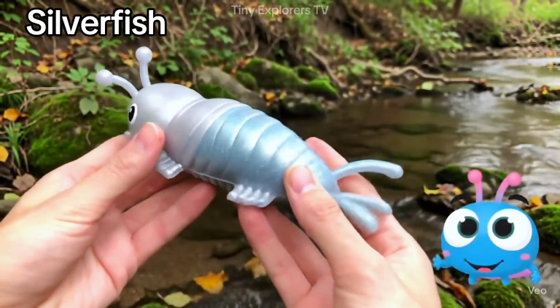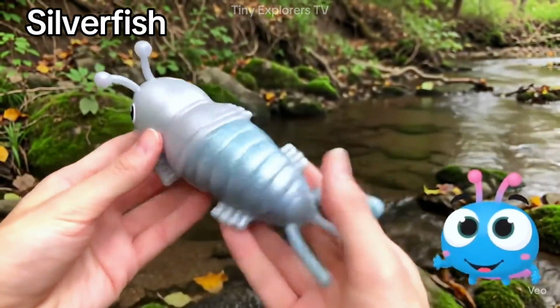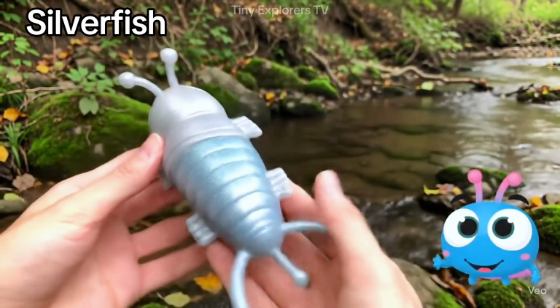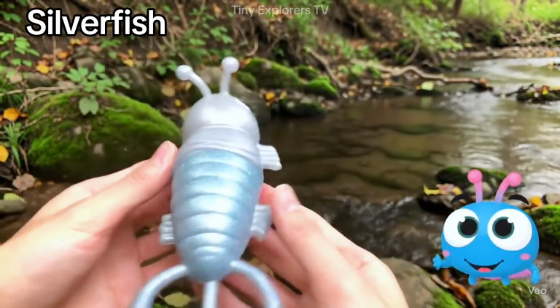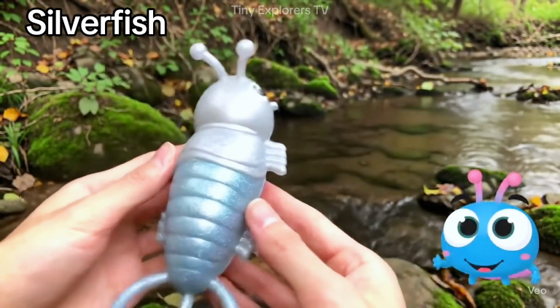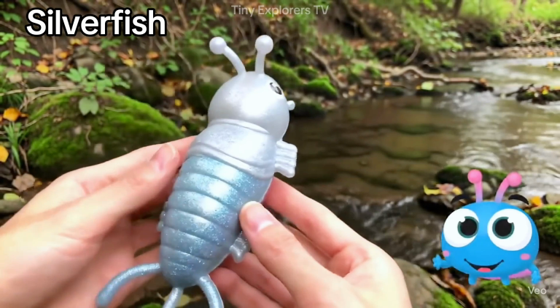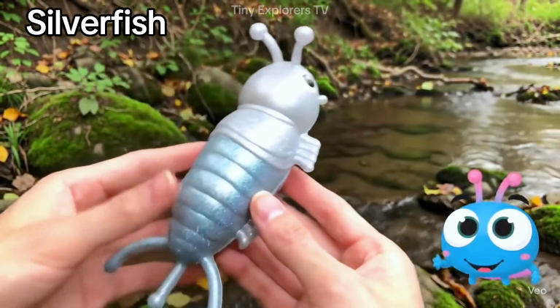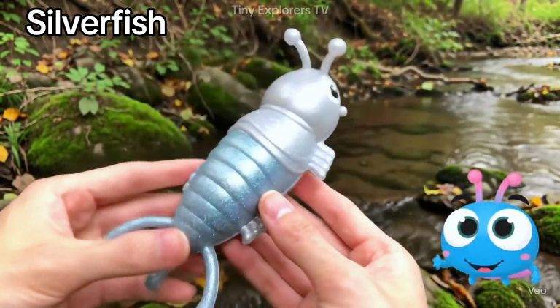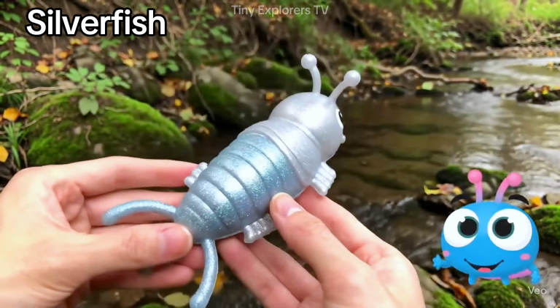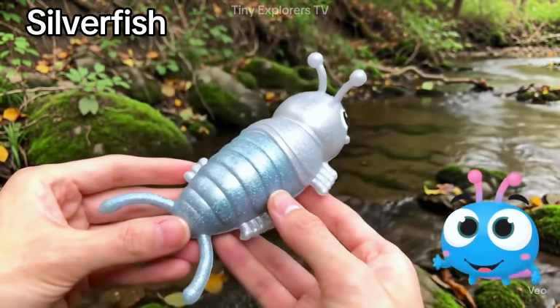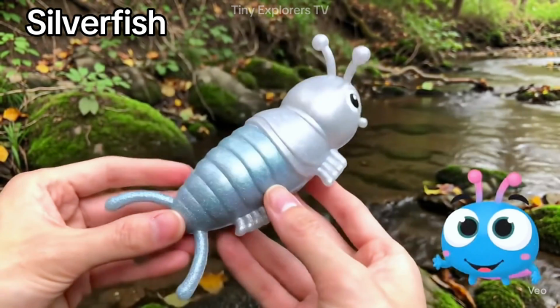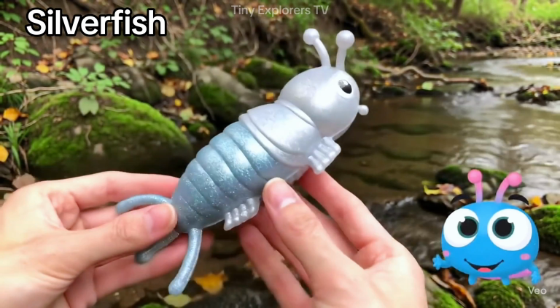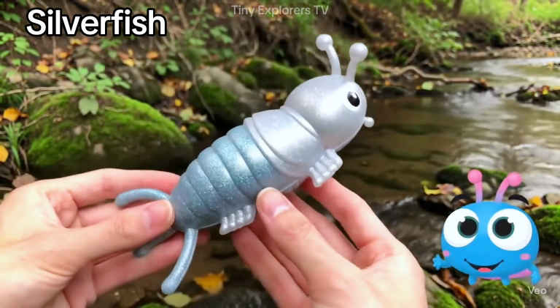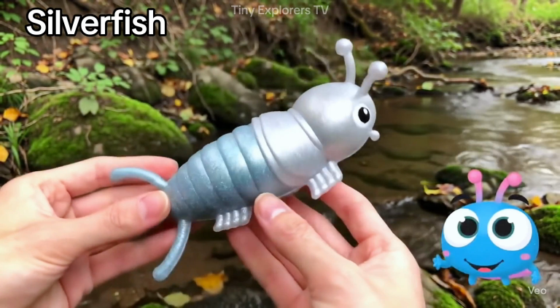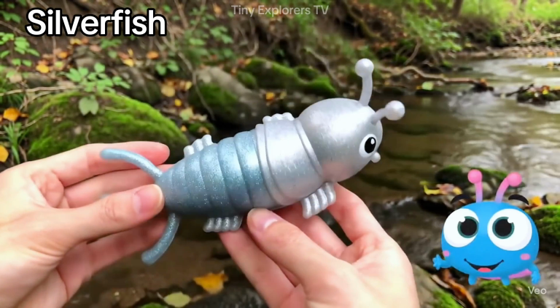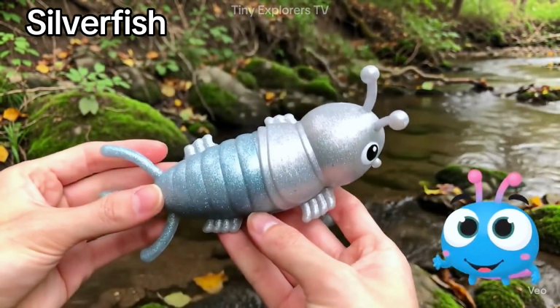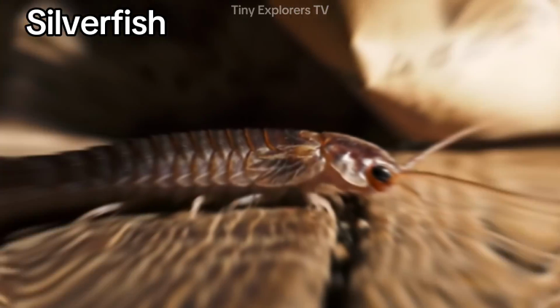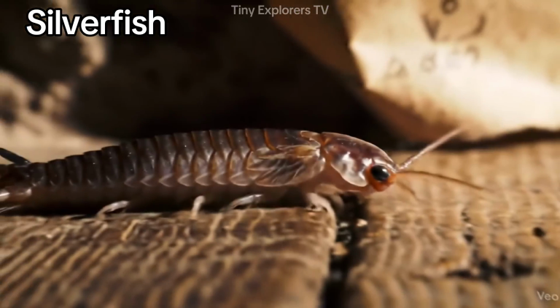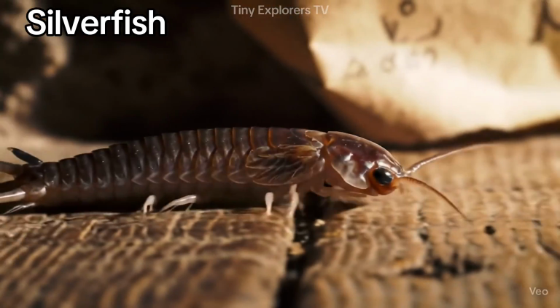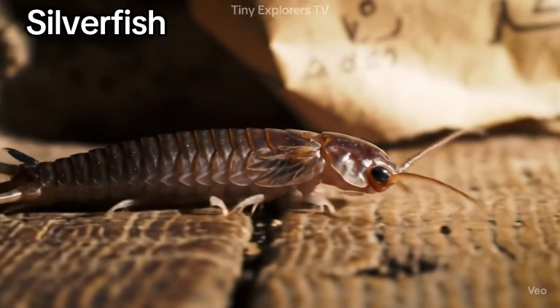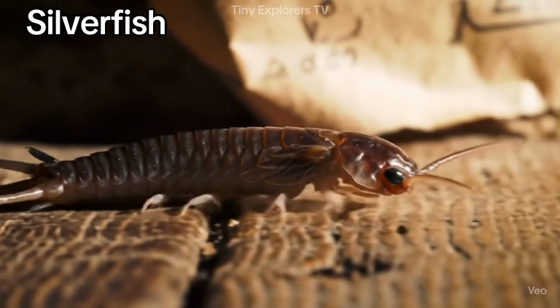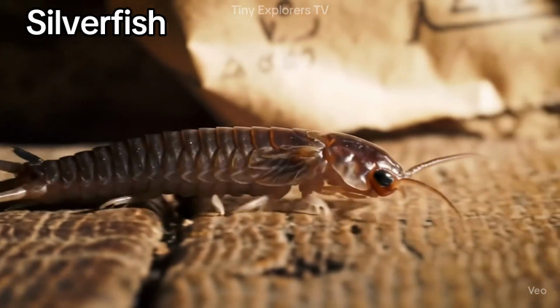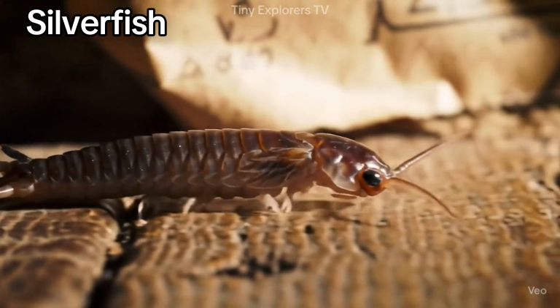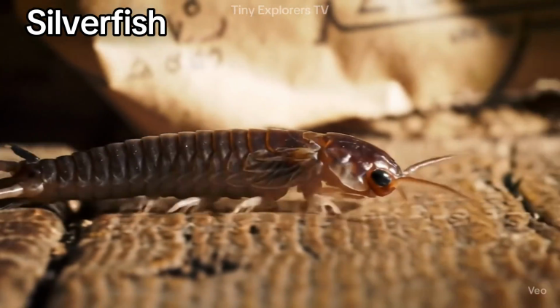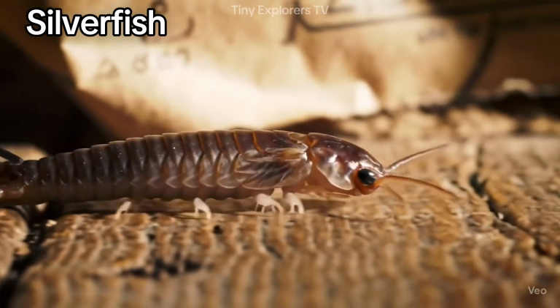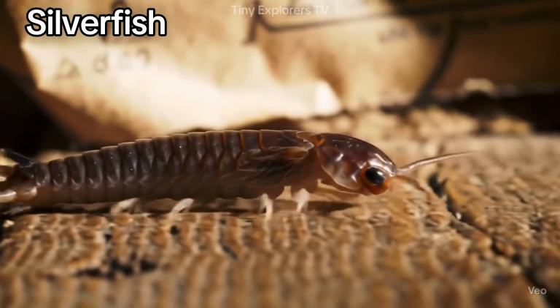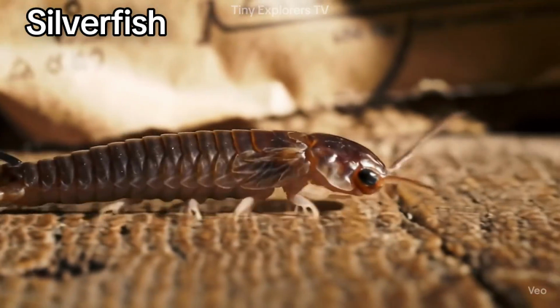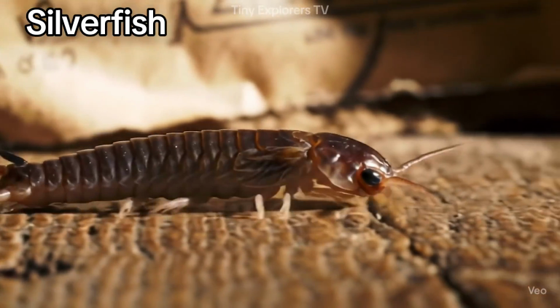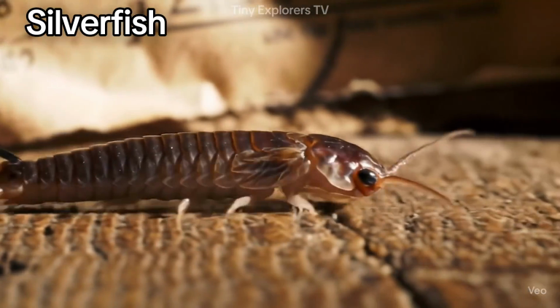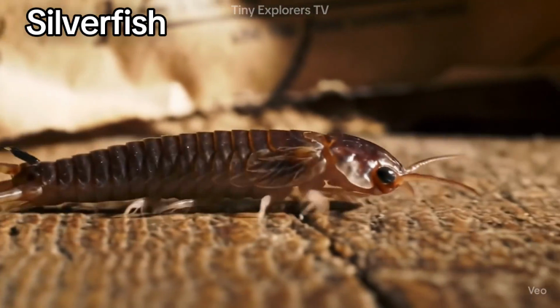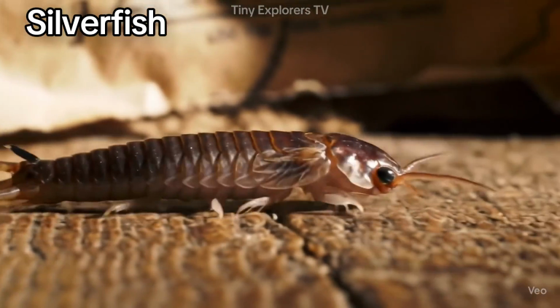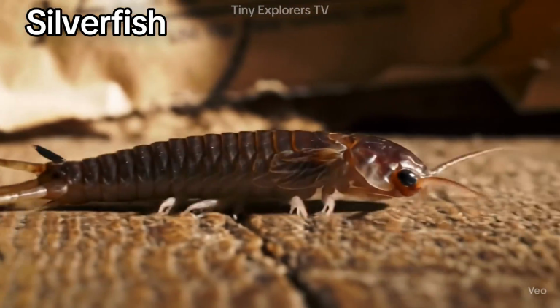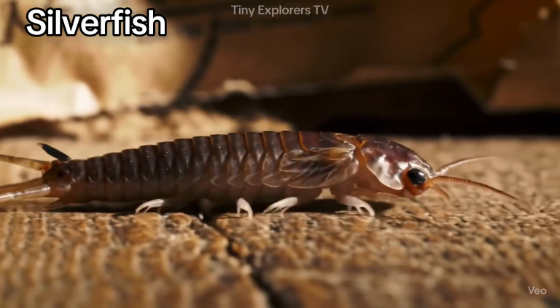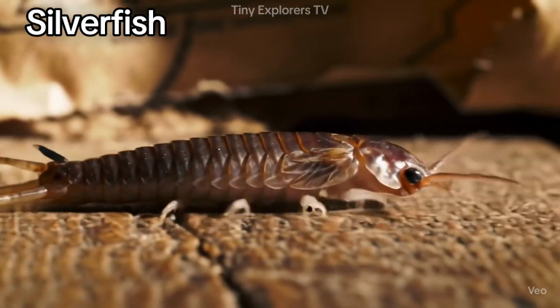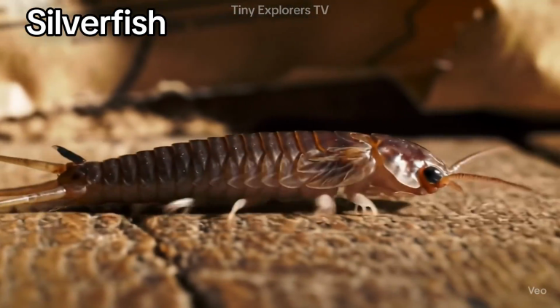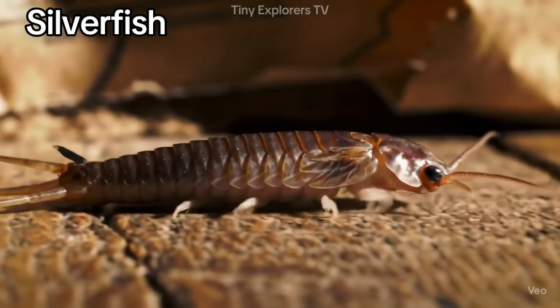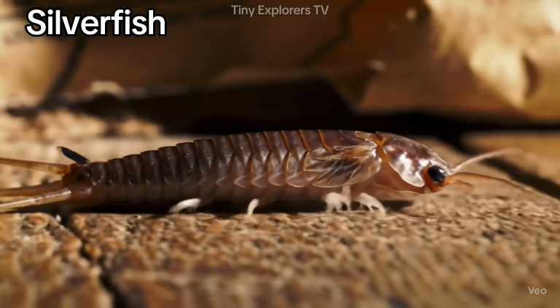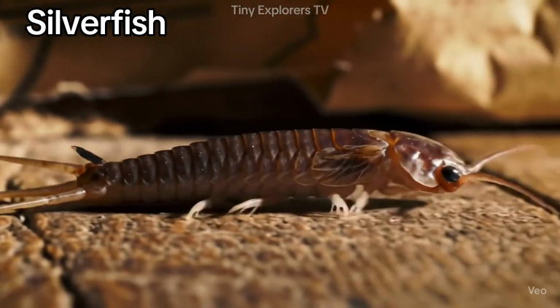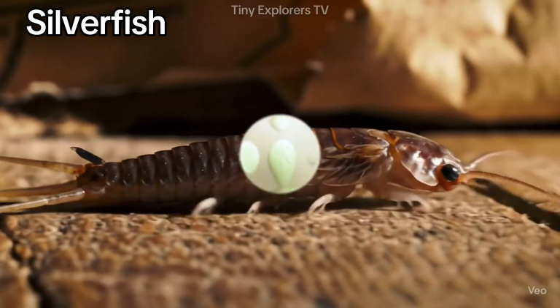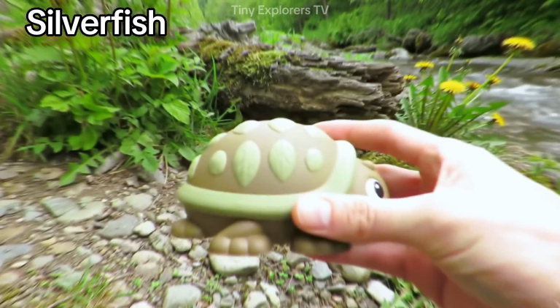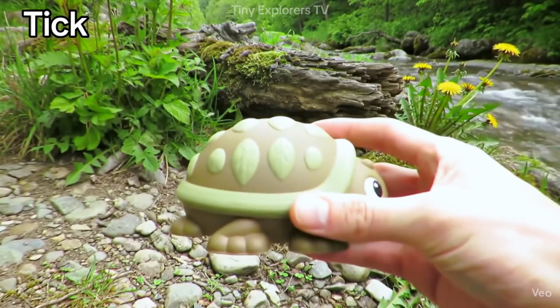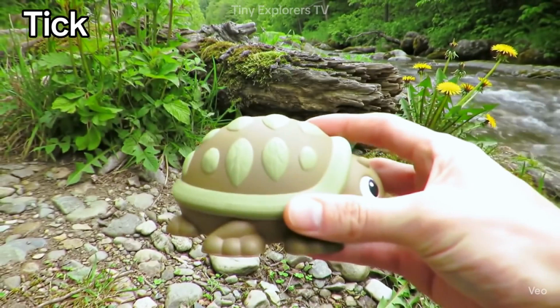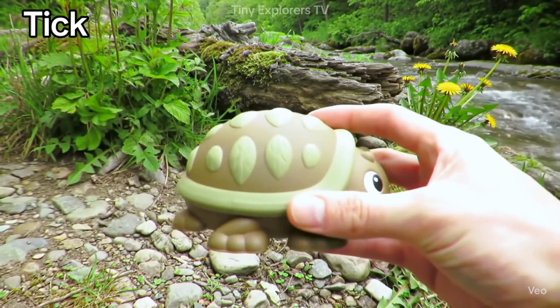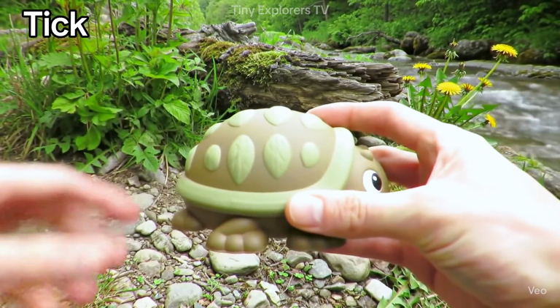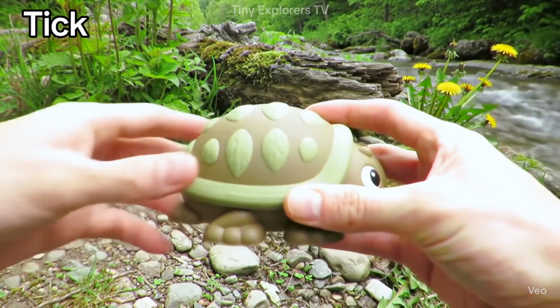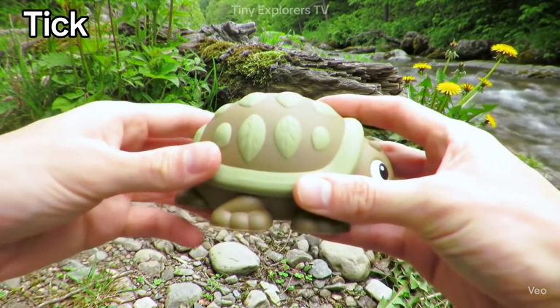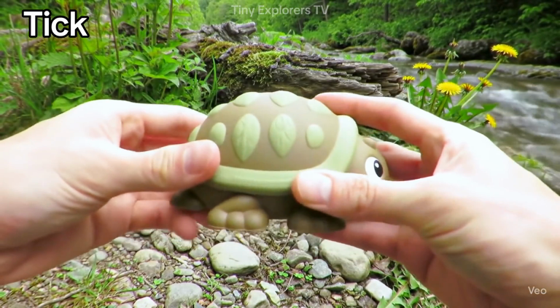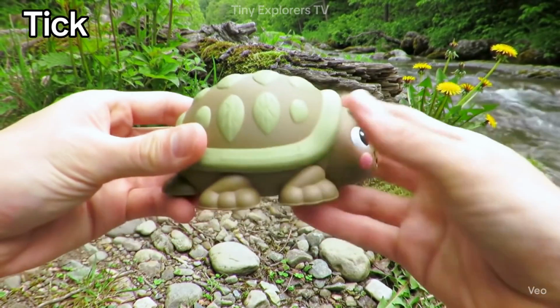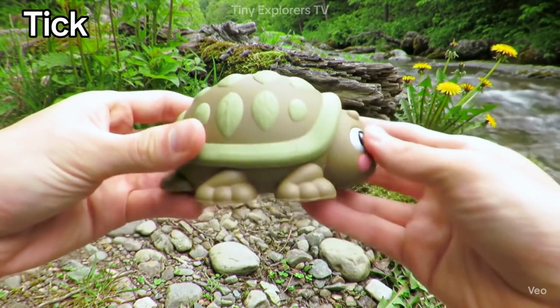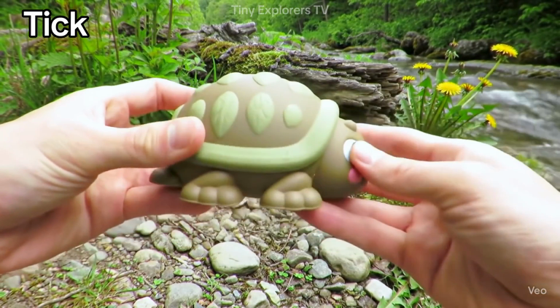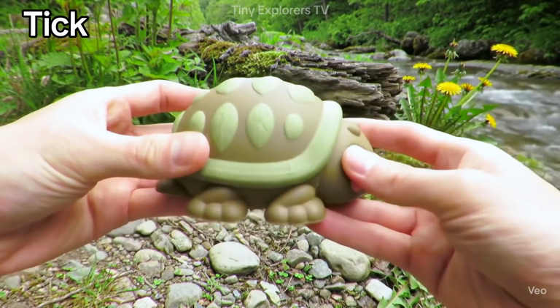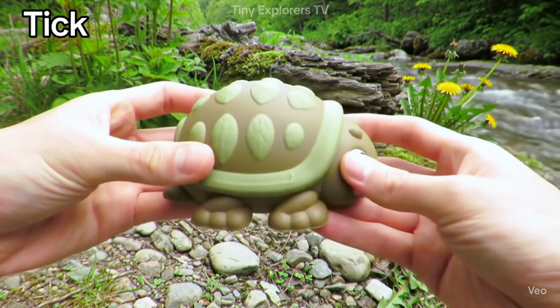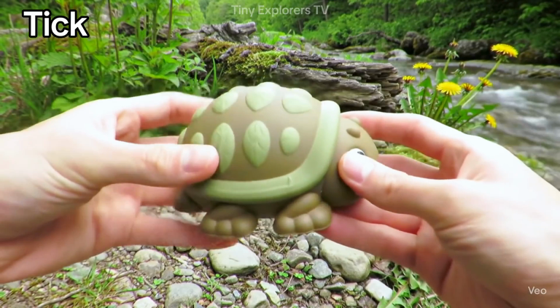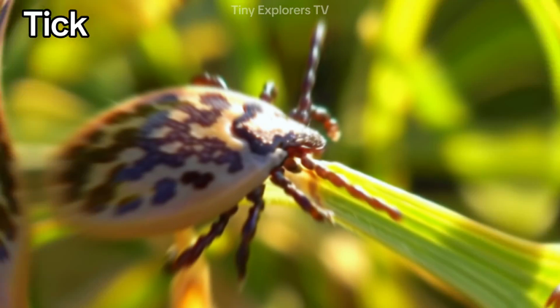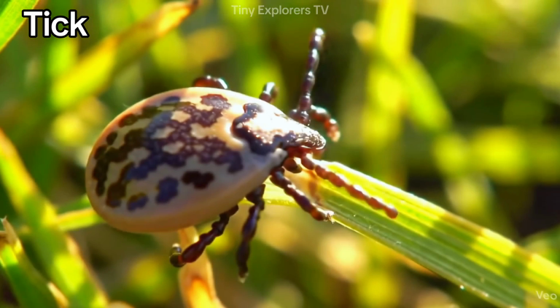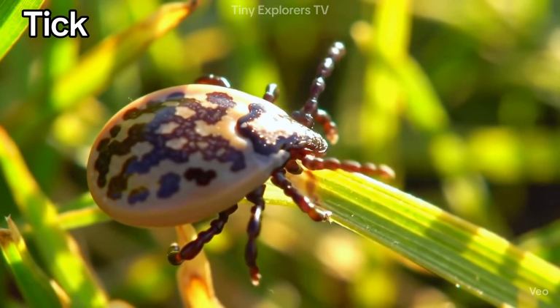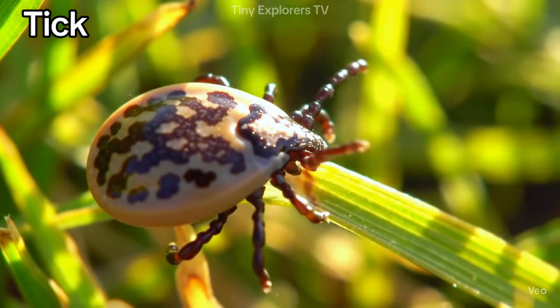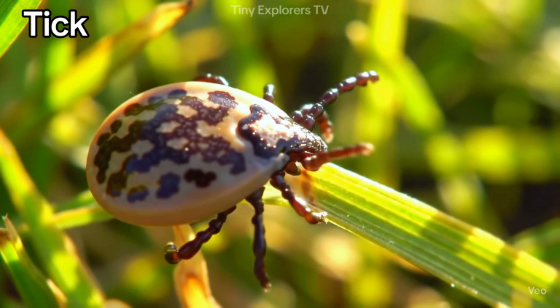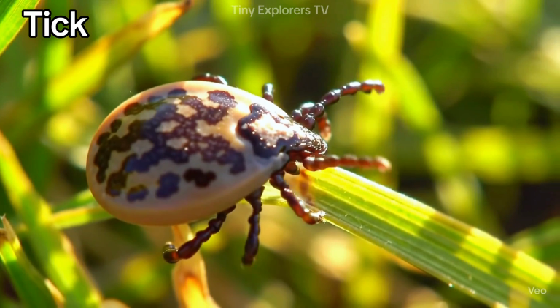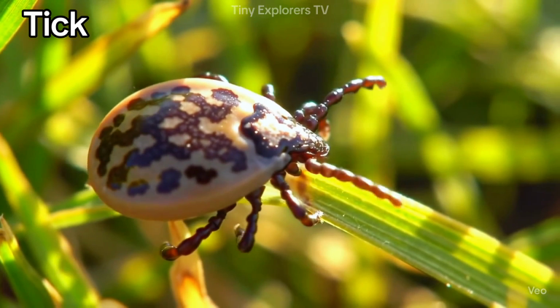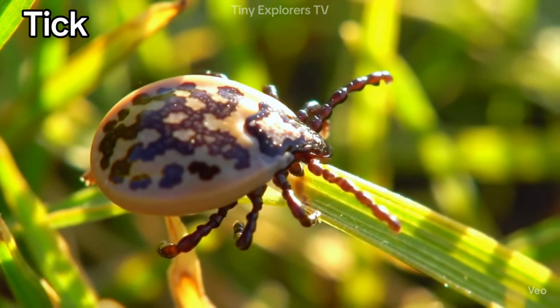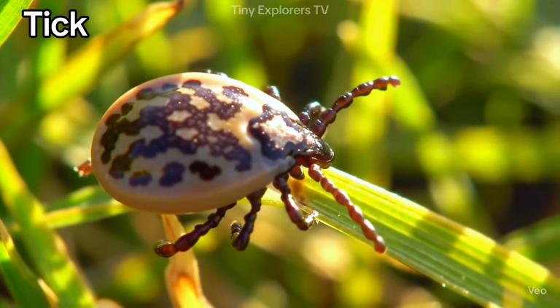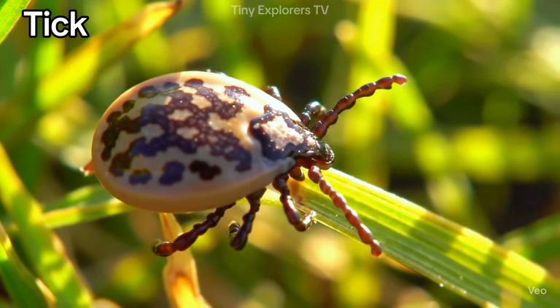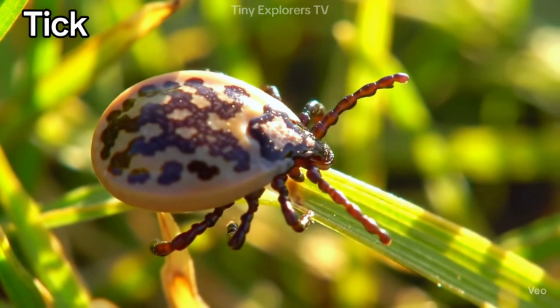Silverfish — shiny and quick, silverfish live in quiet places. Tick — very small and sneaky. Ticks live on animals.